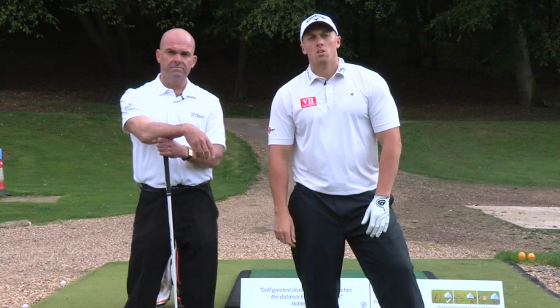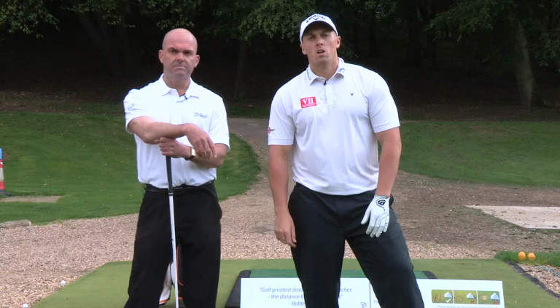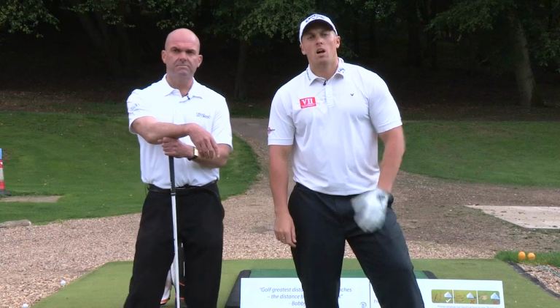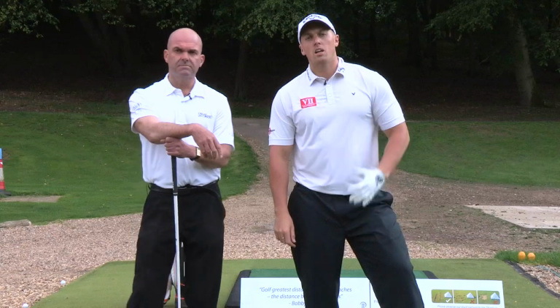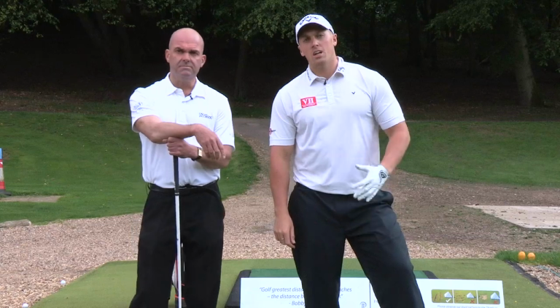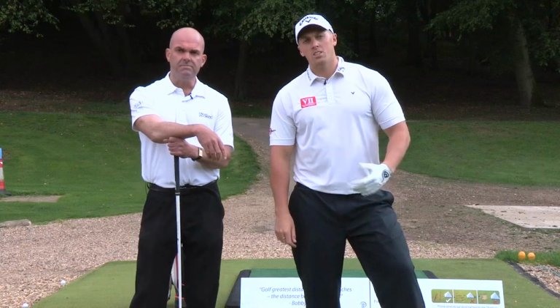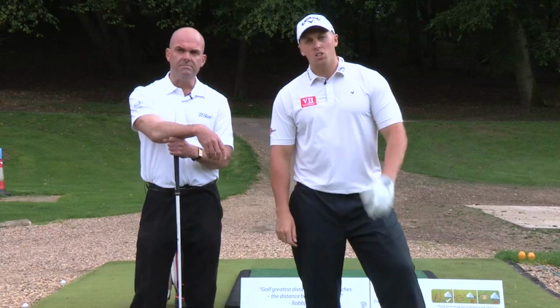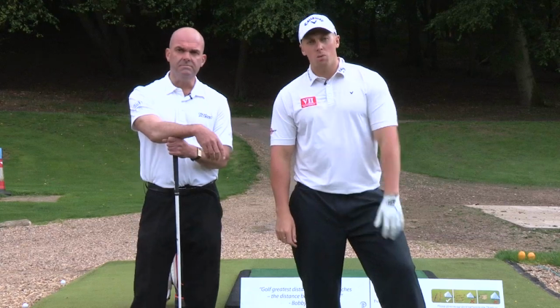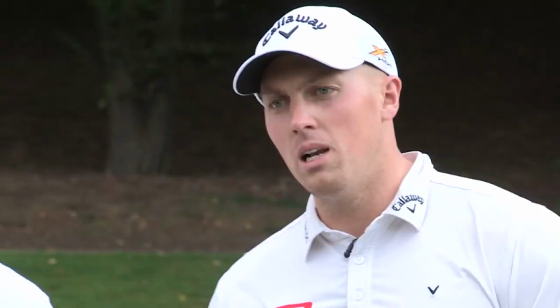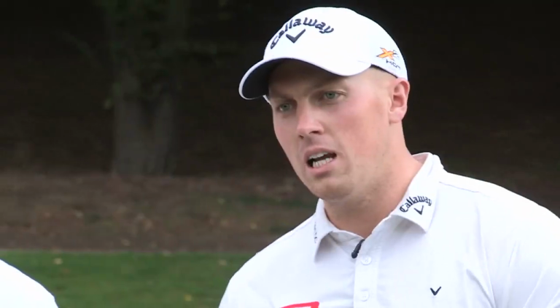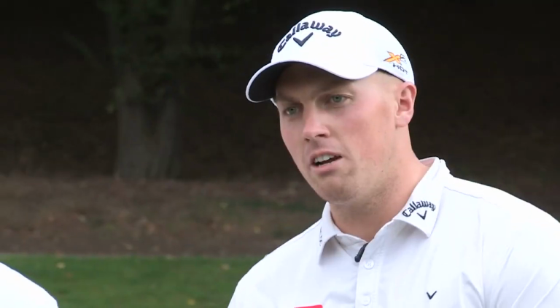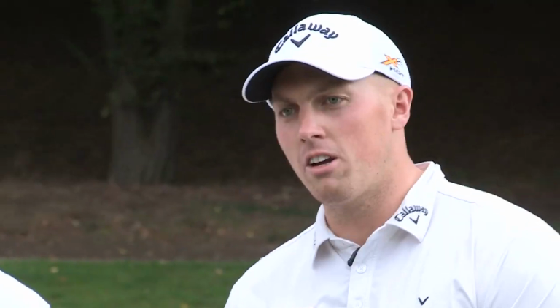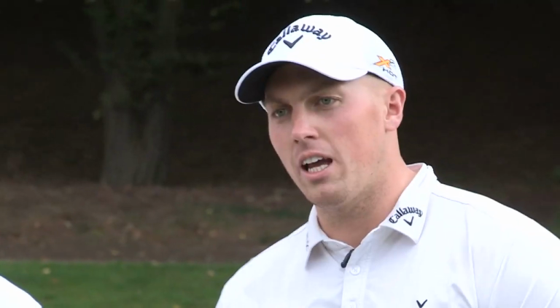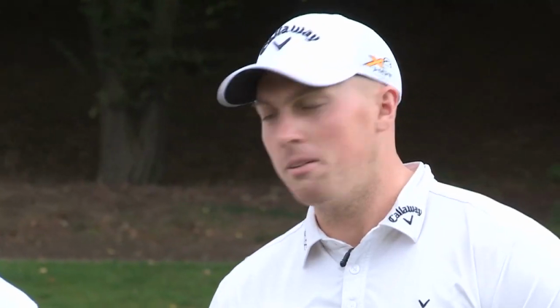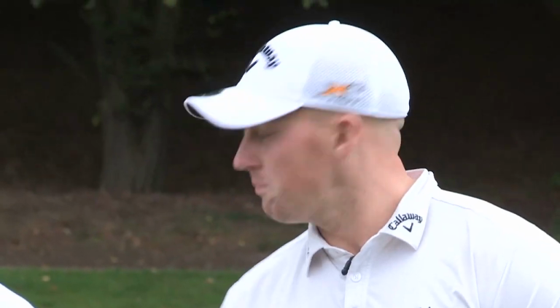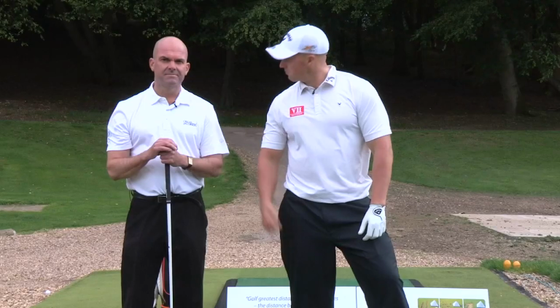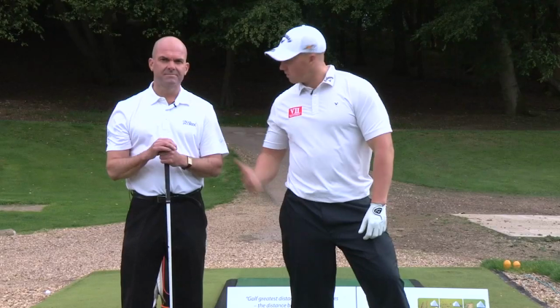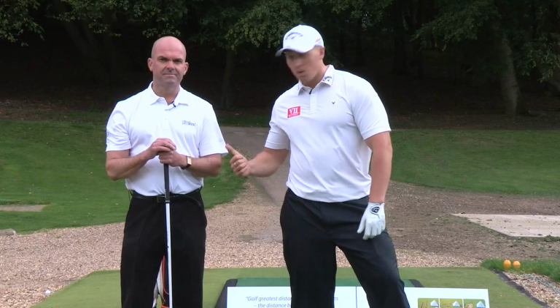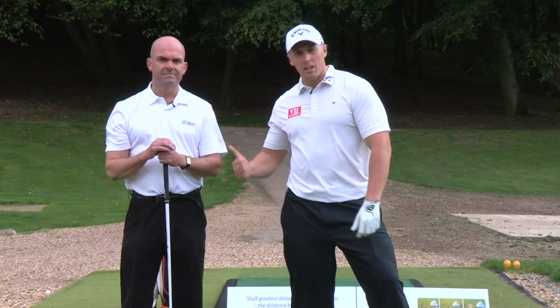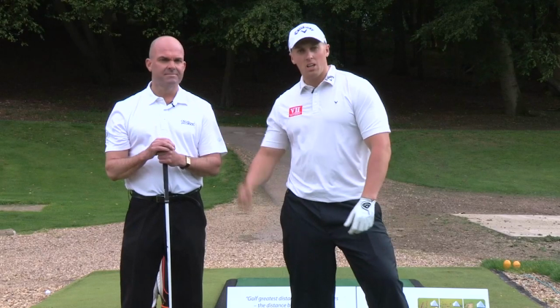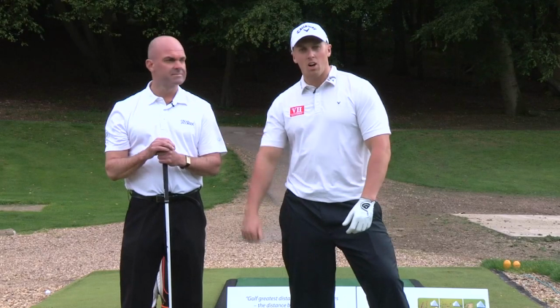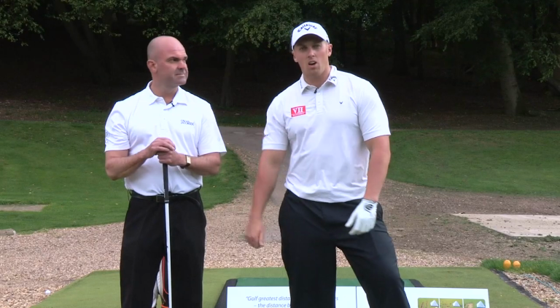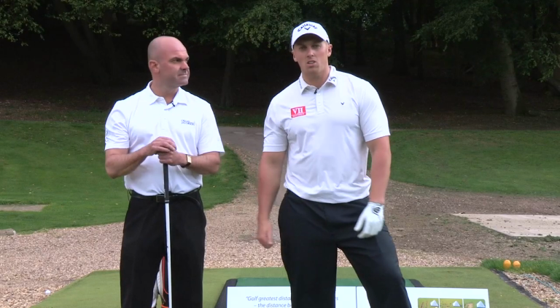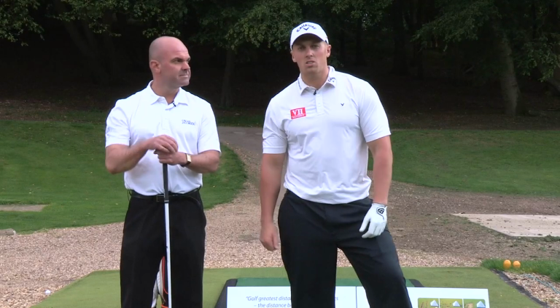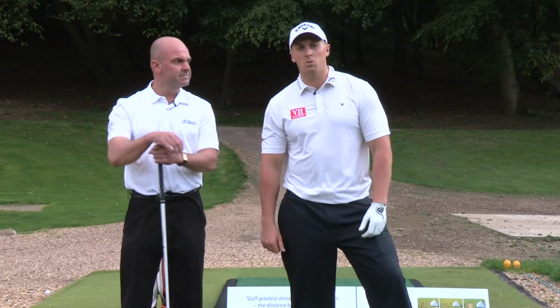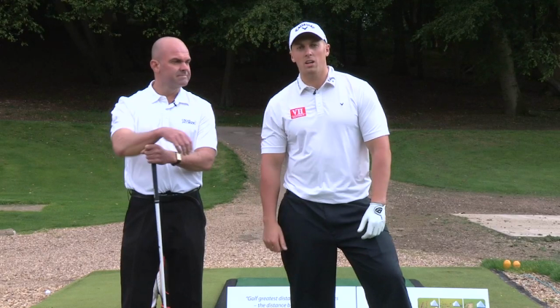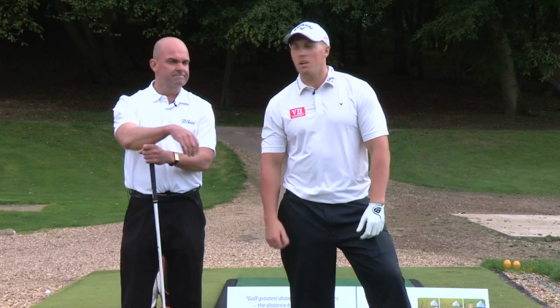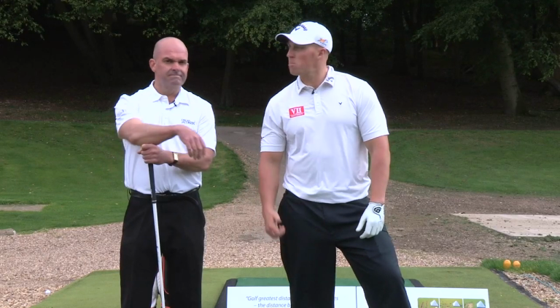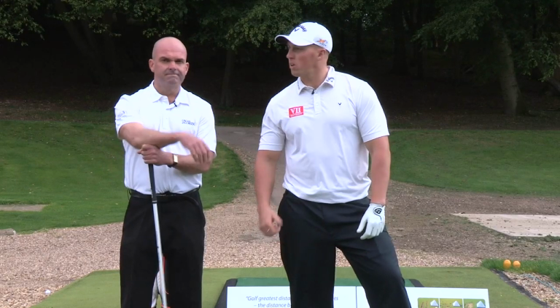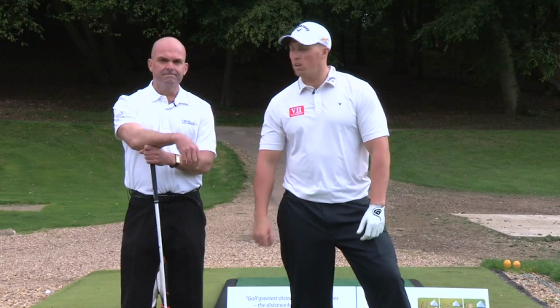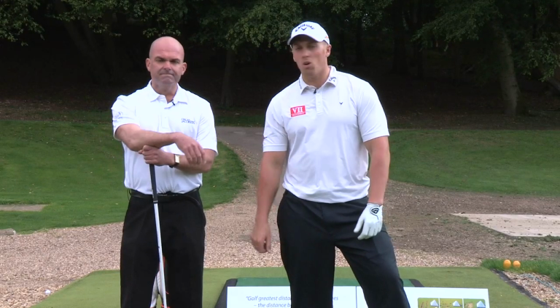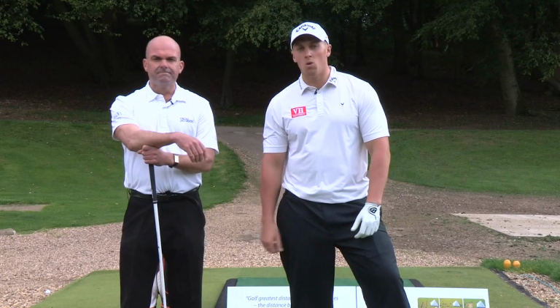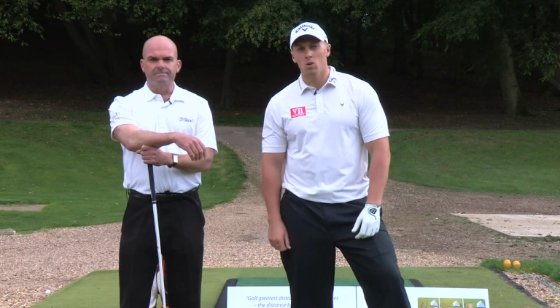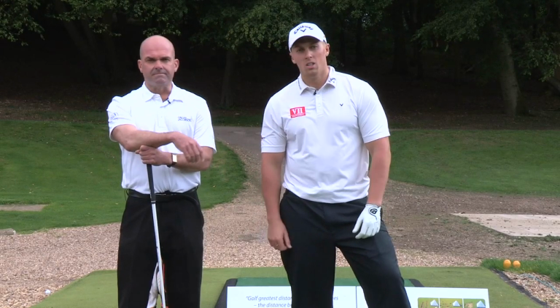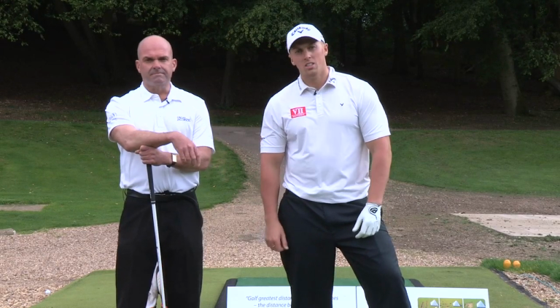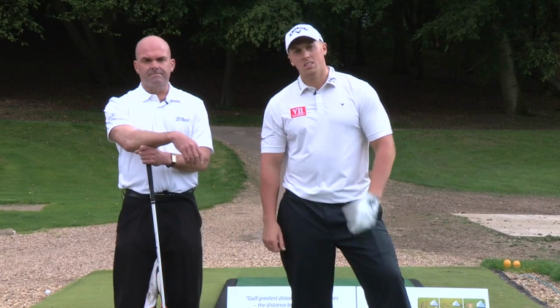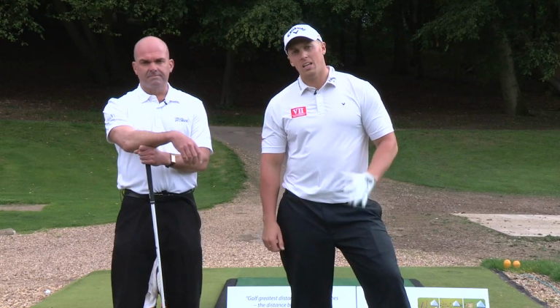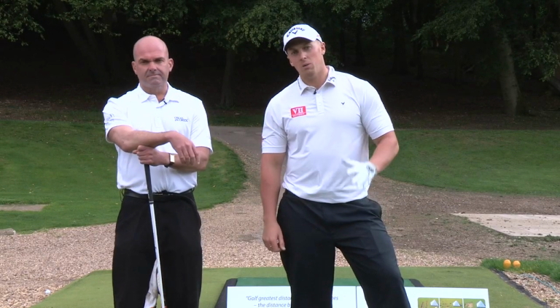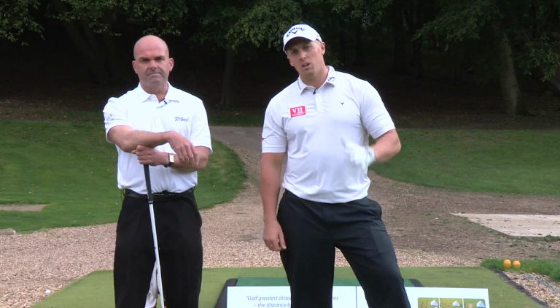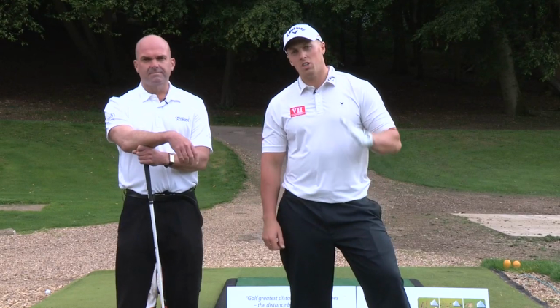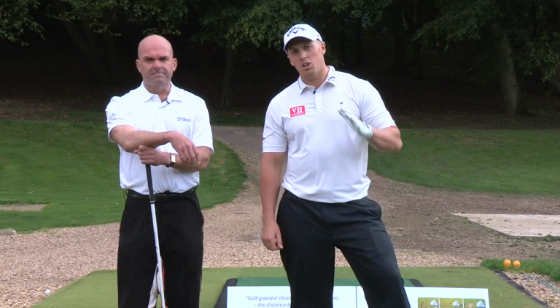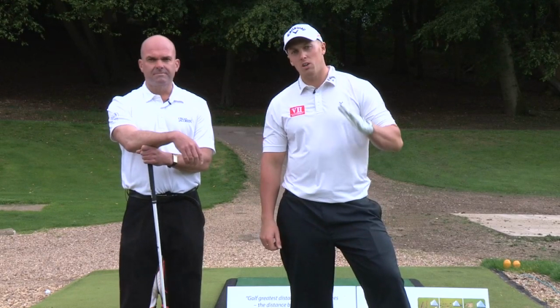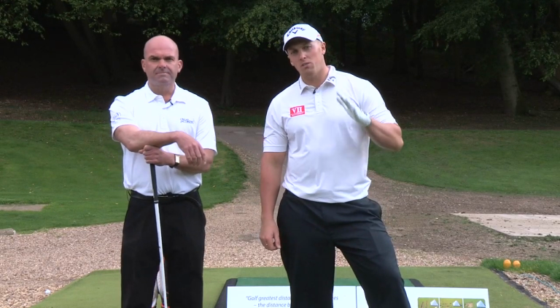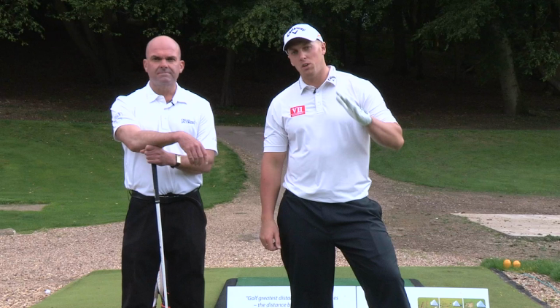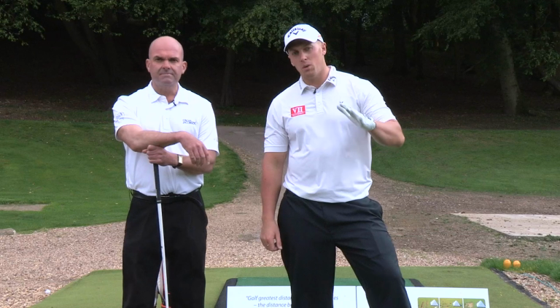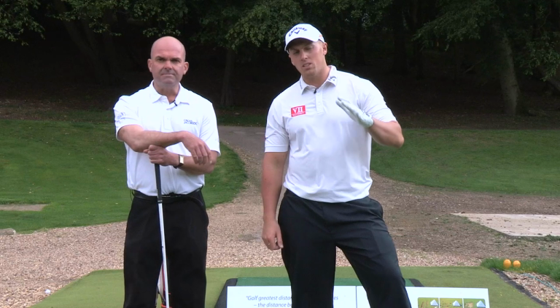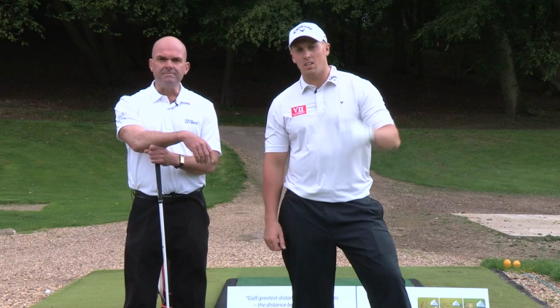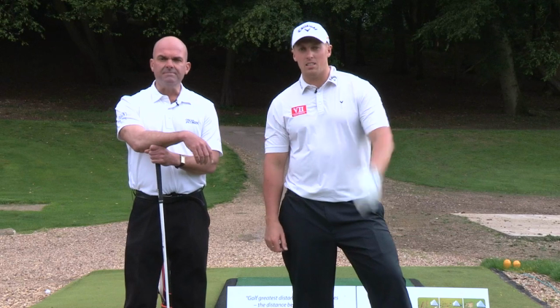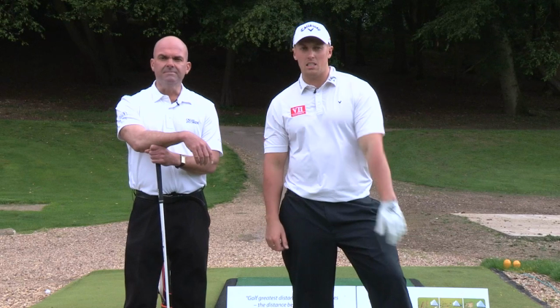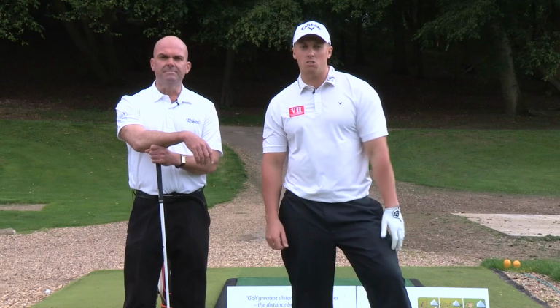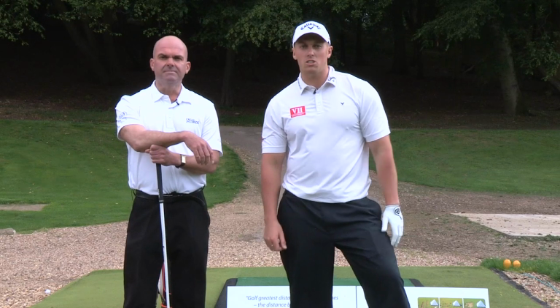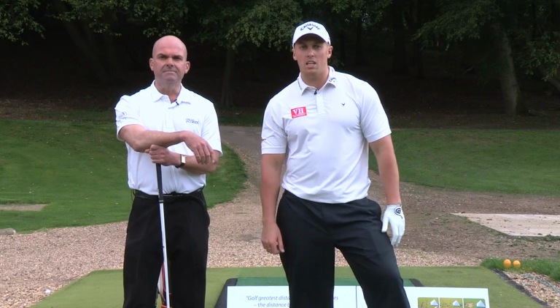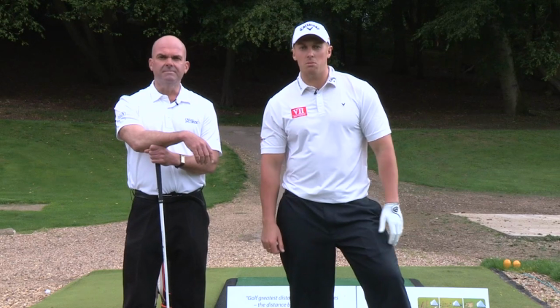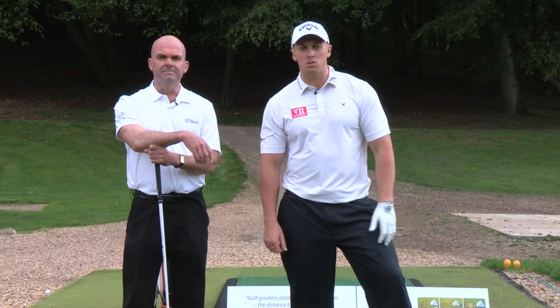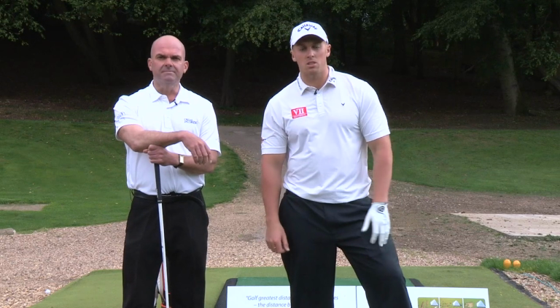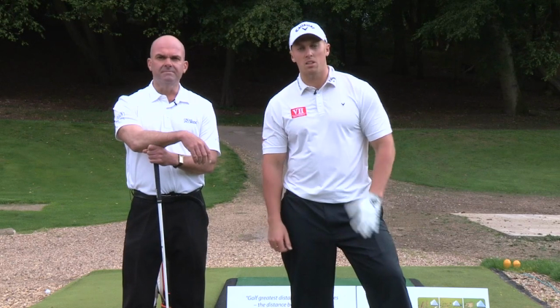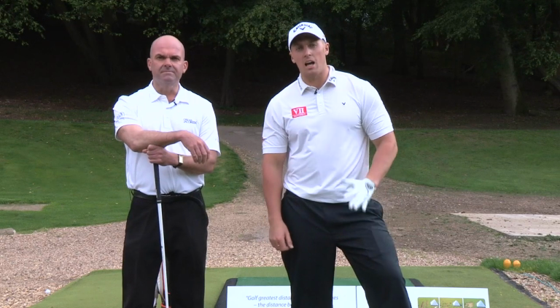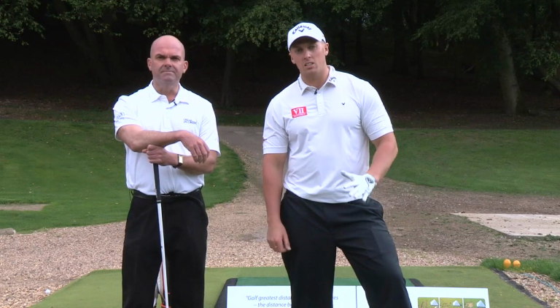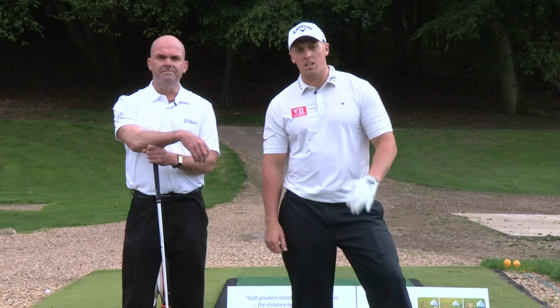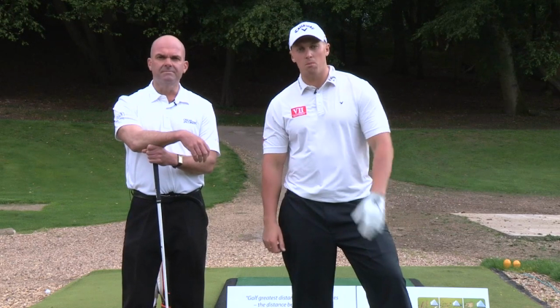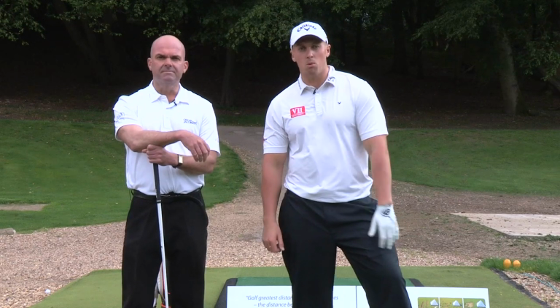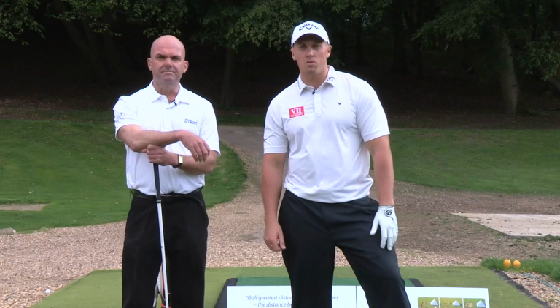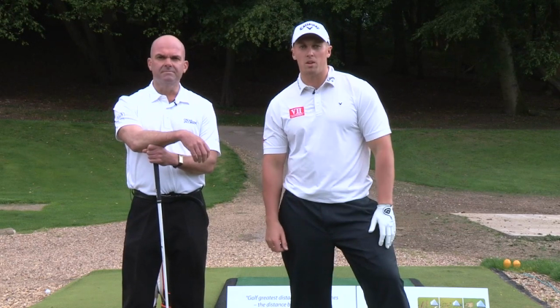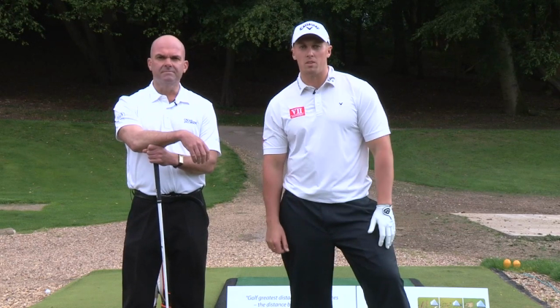Hi guys, Joe Miller here again. Lee Cox, we're here at Brockett Hall. Today we're going to show you a few inside secret tips on how to hit the ball further.